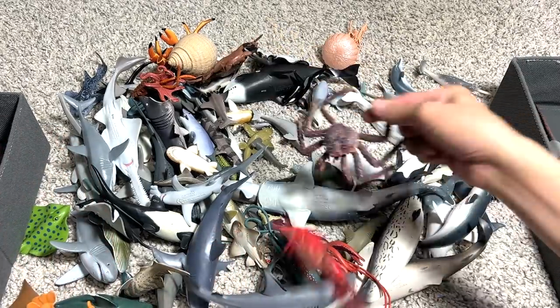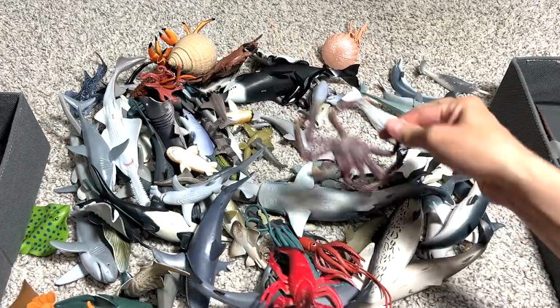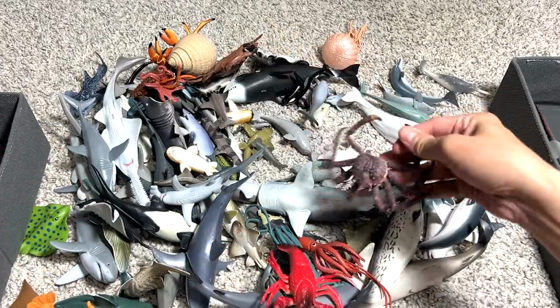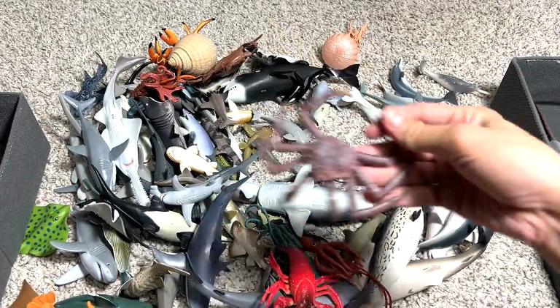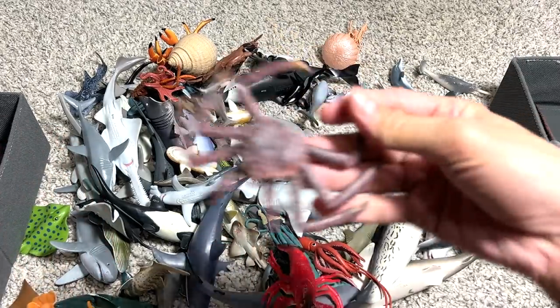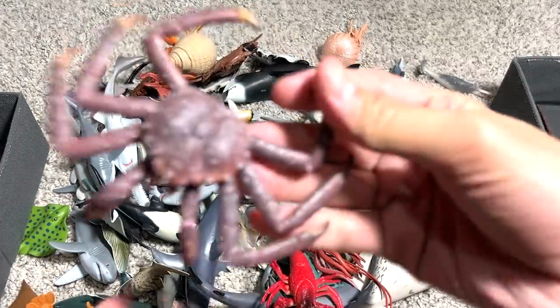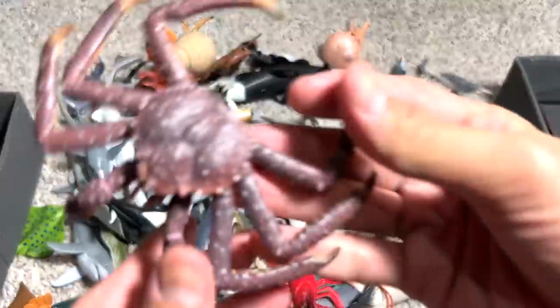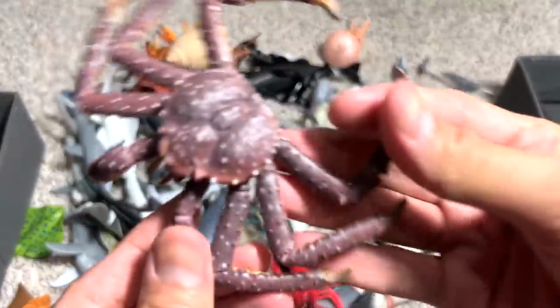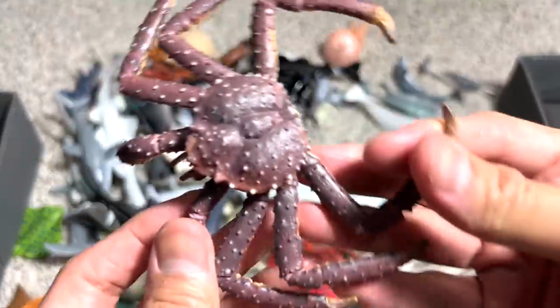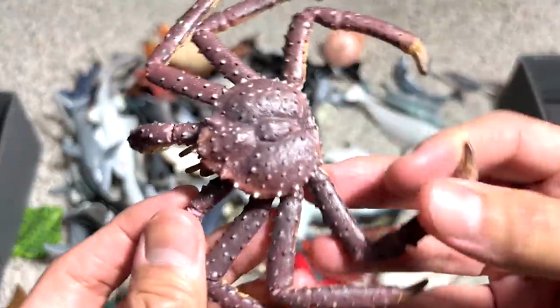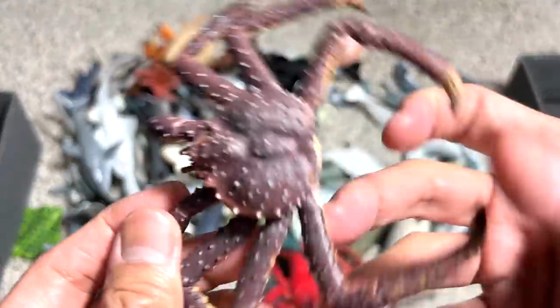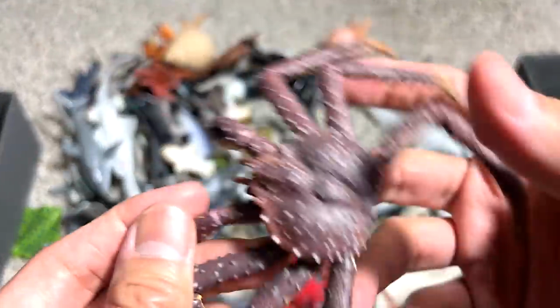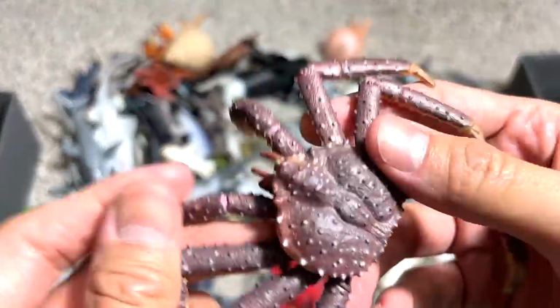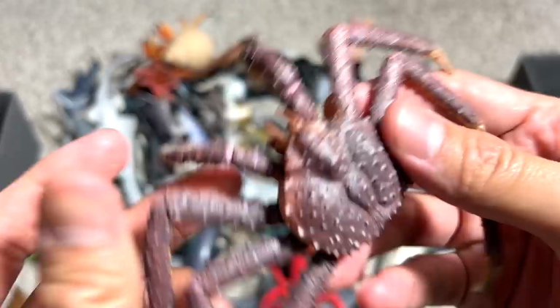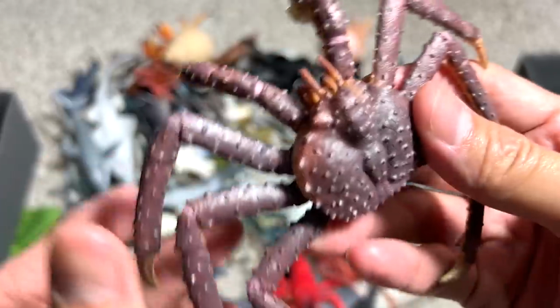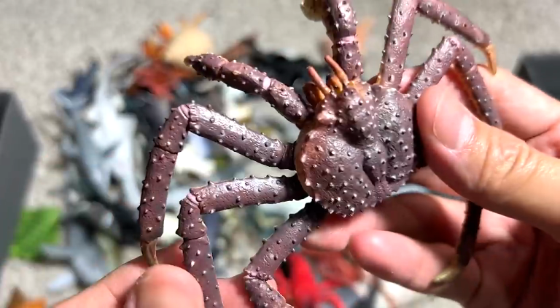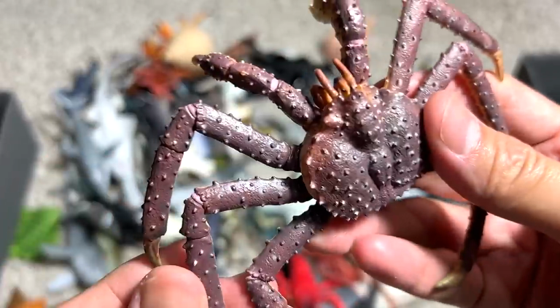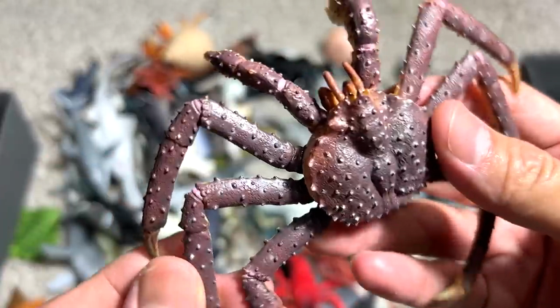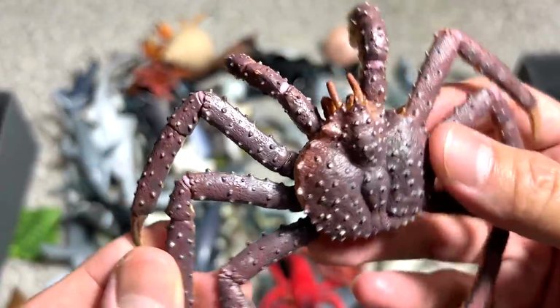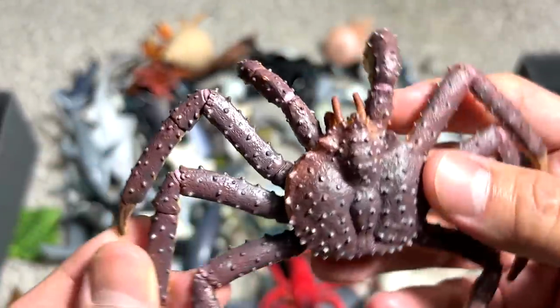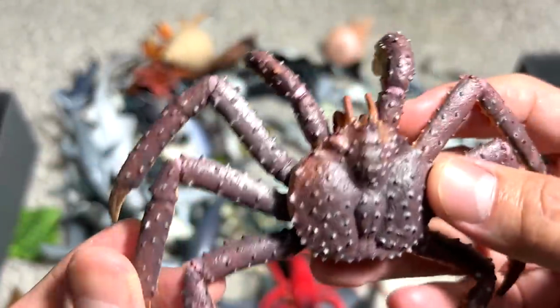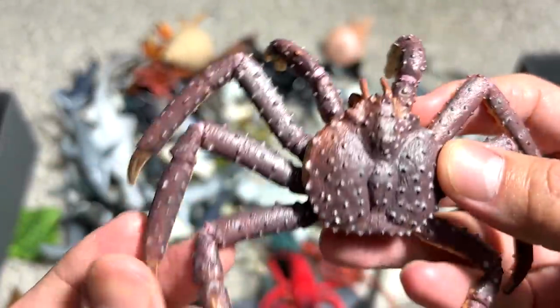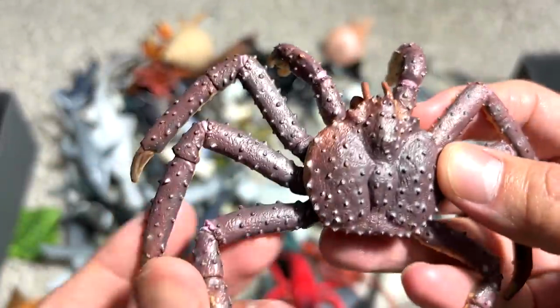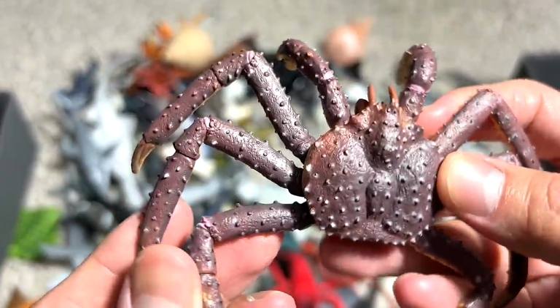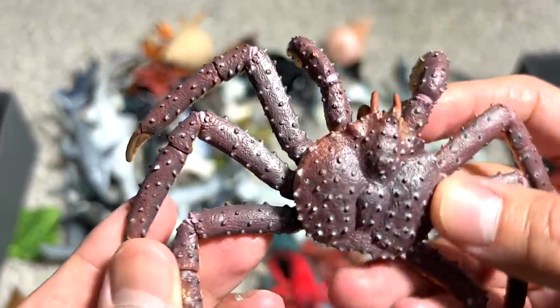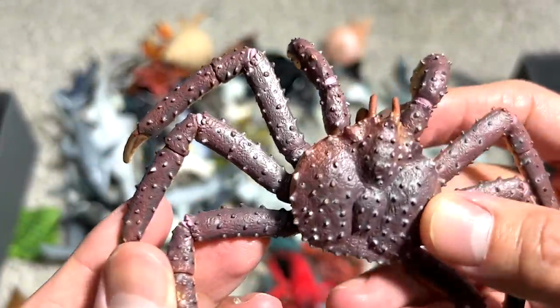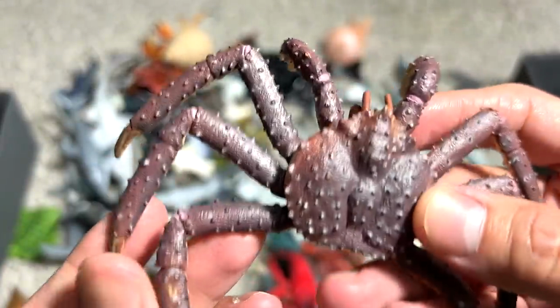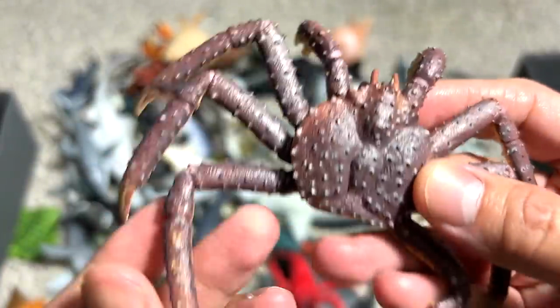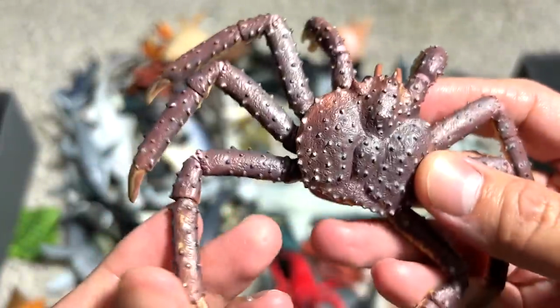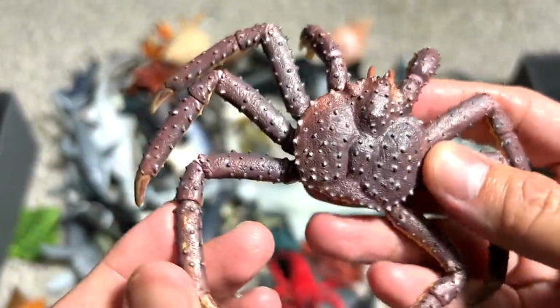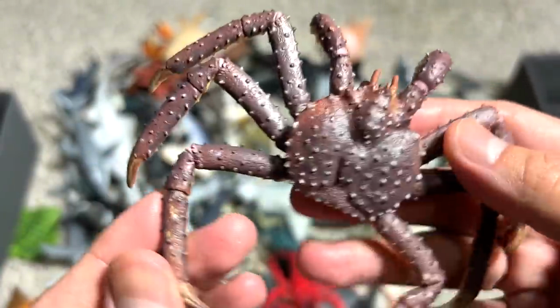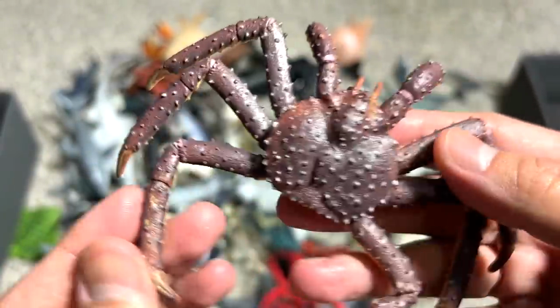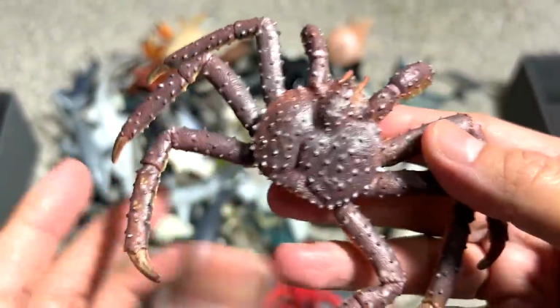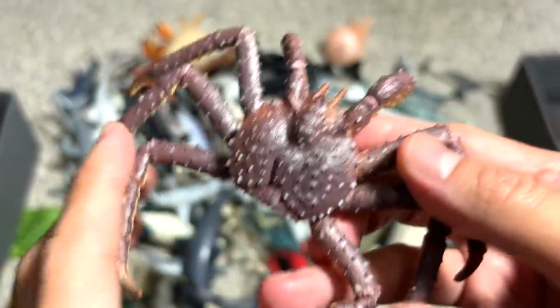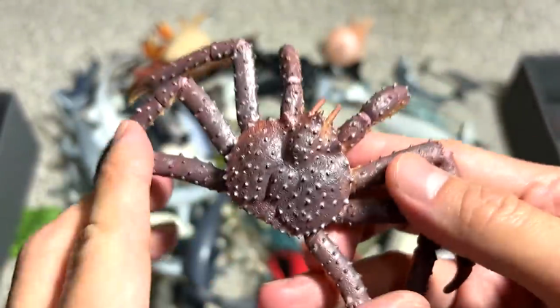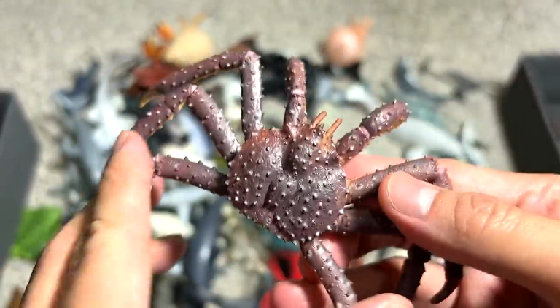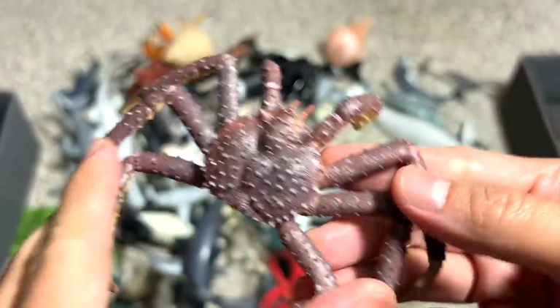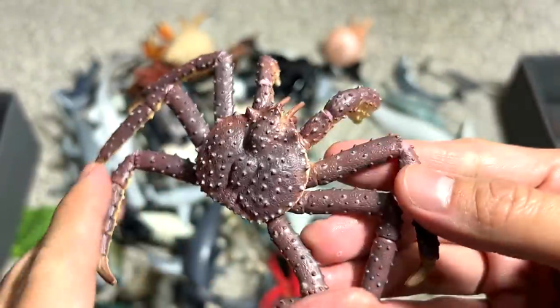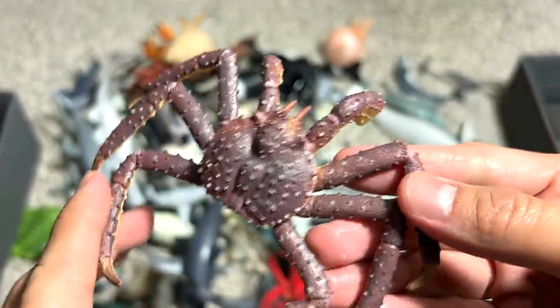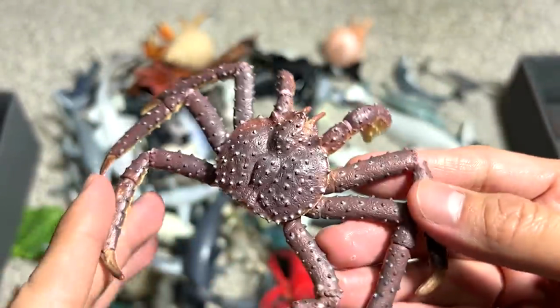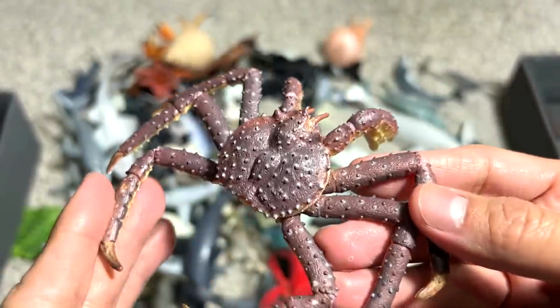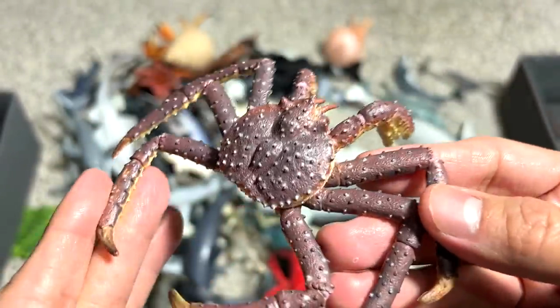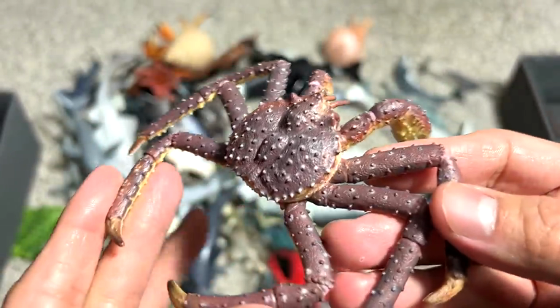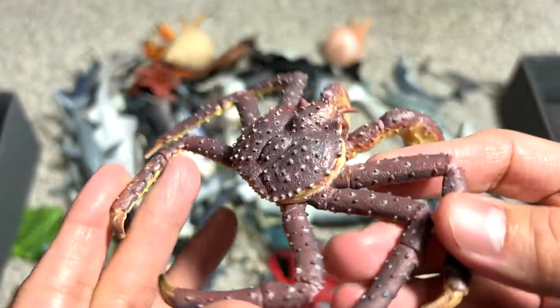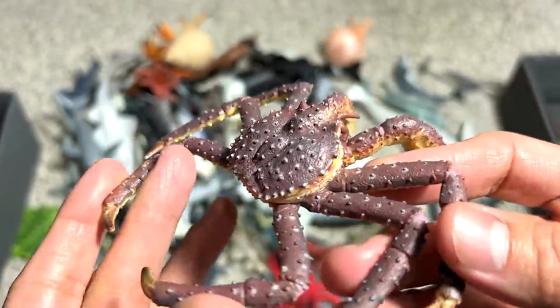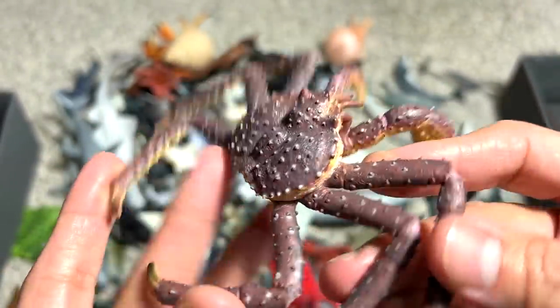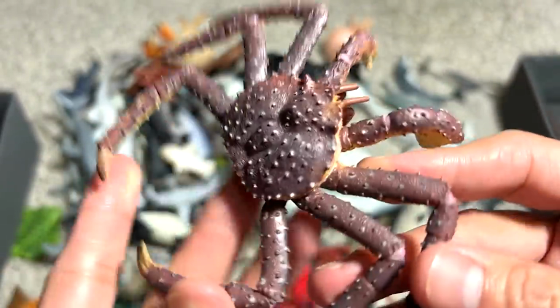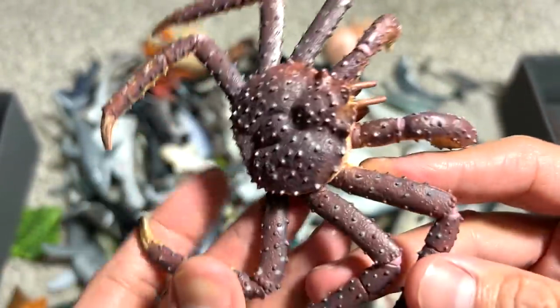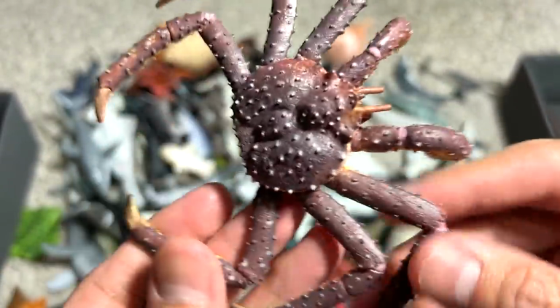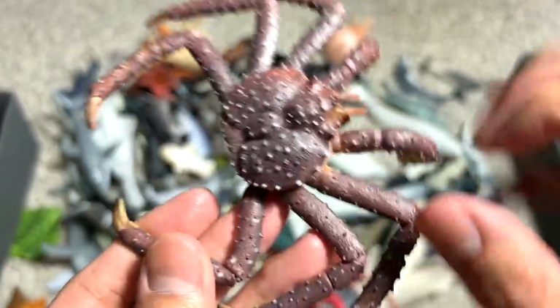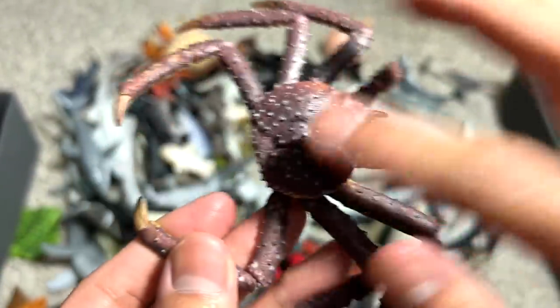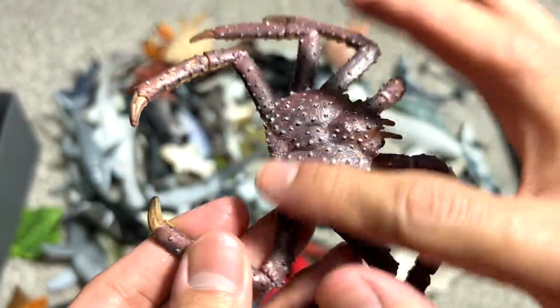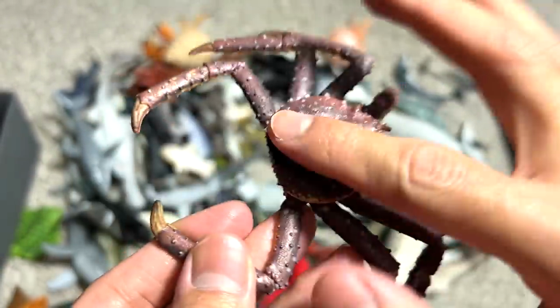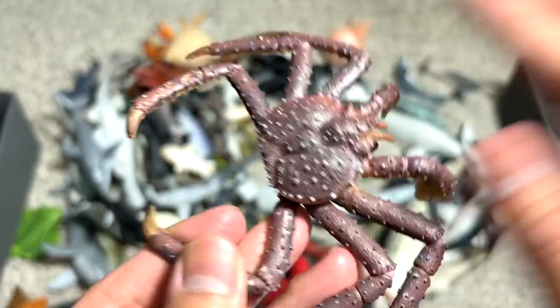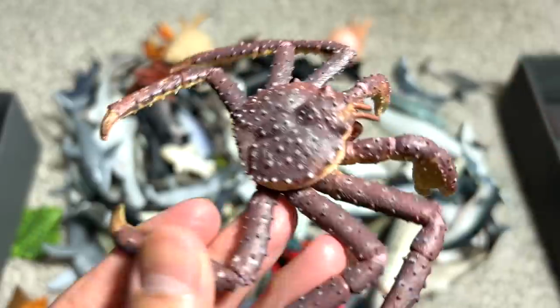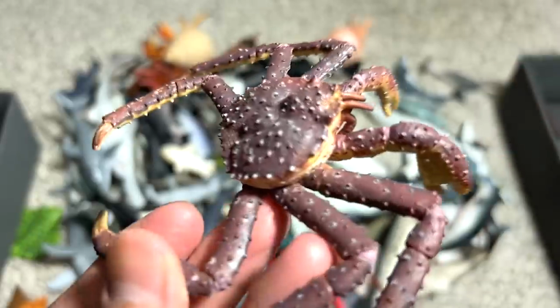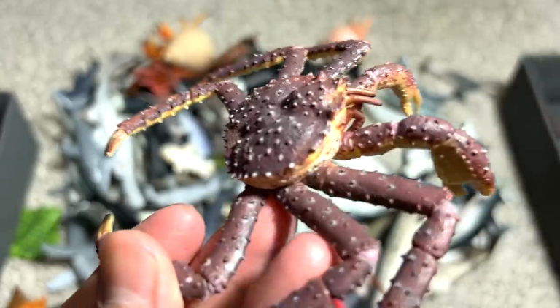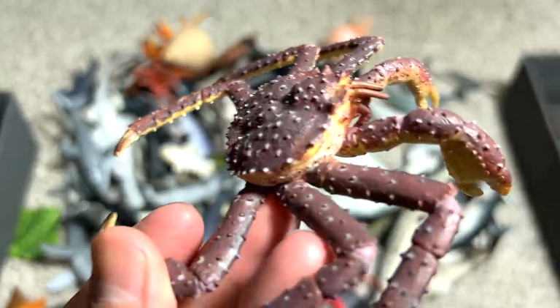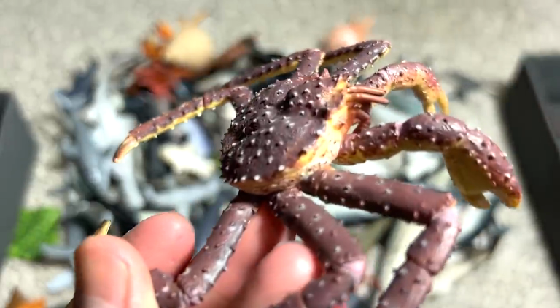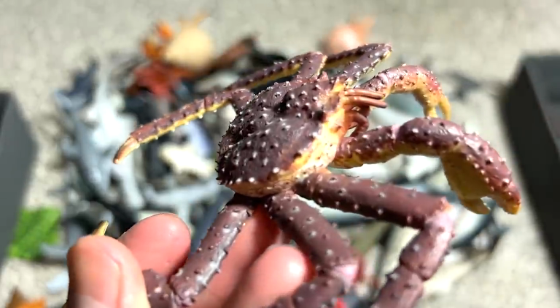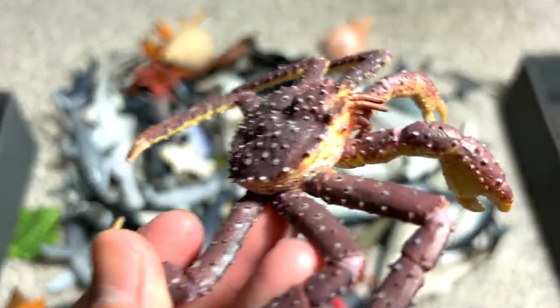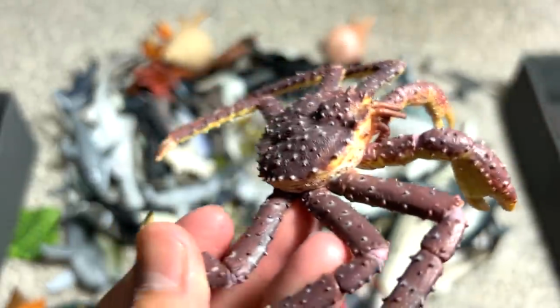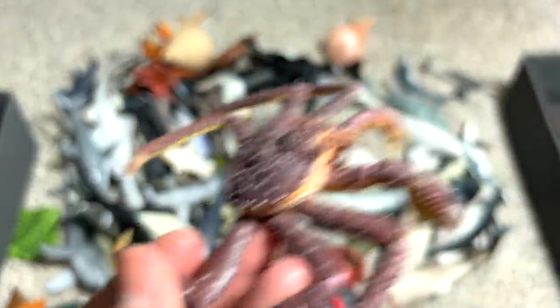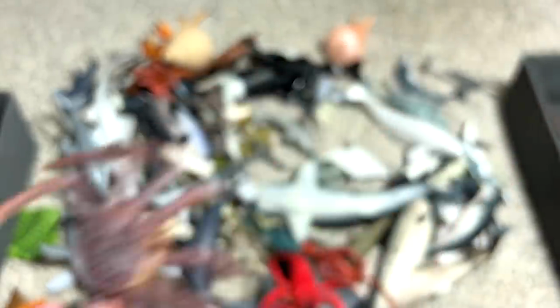This one right here is known as a king crab. You can see it has very long legs, long claws, and the body is like filled with thorns.